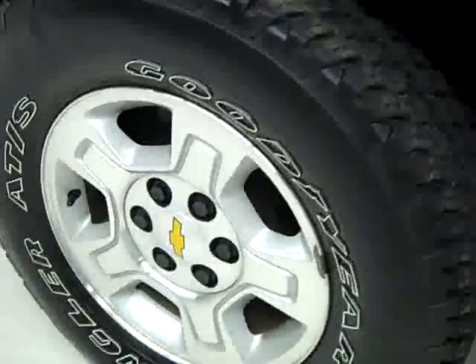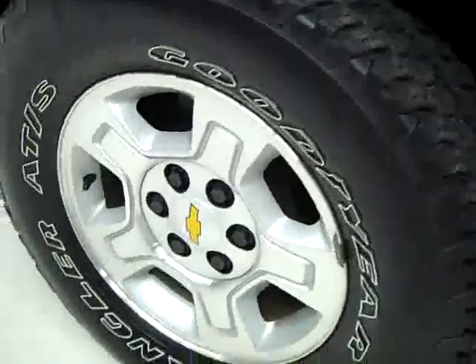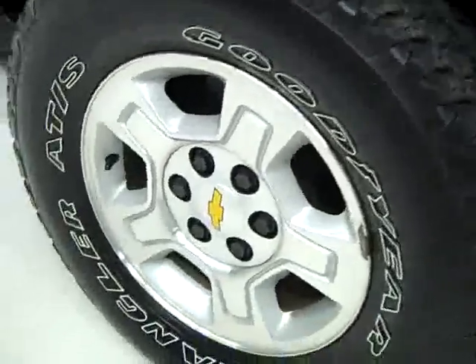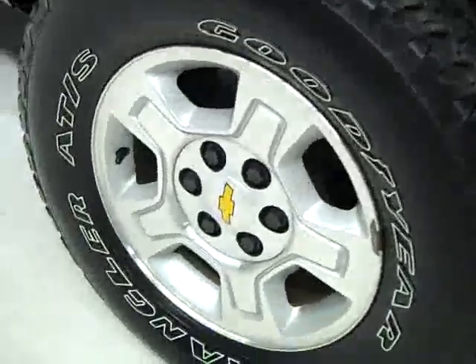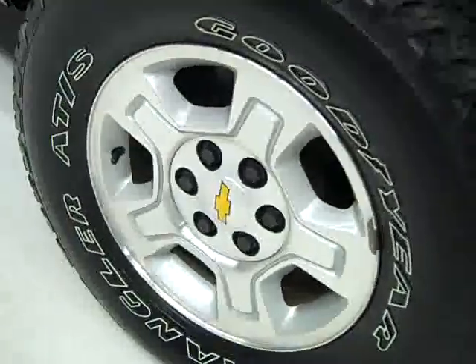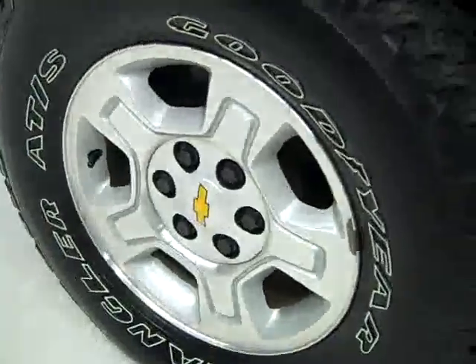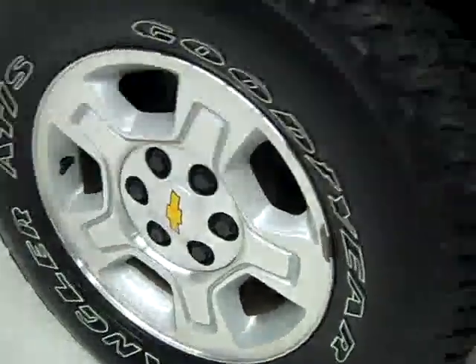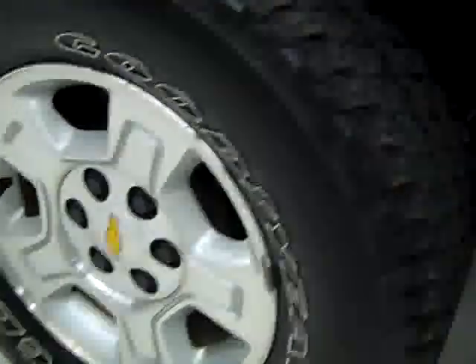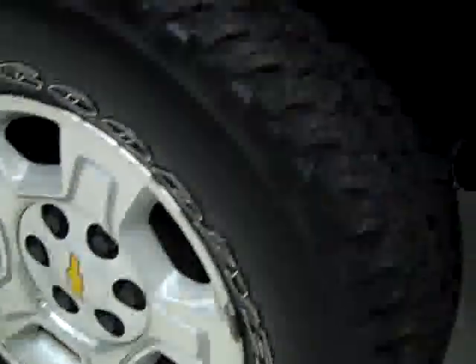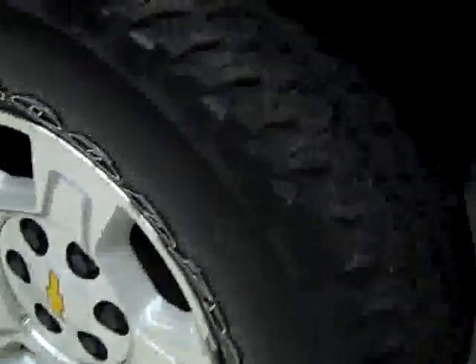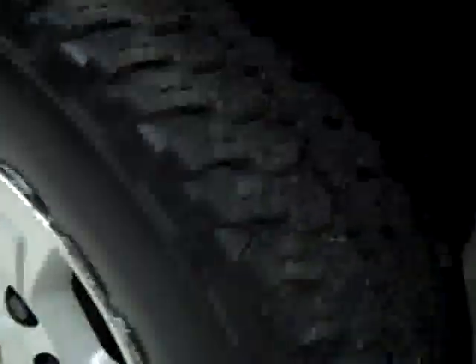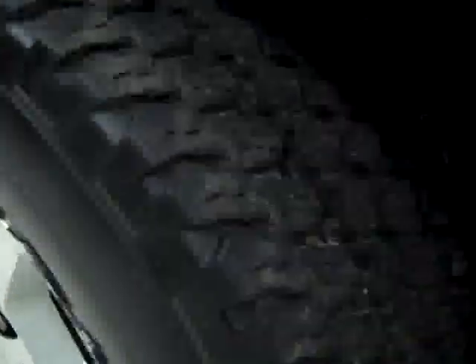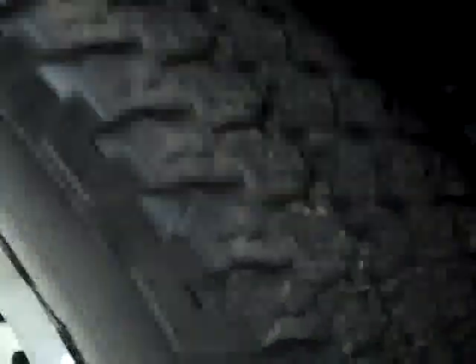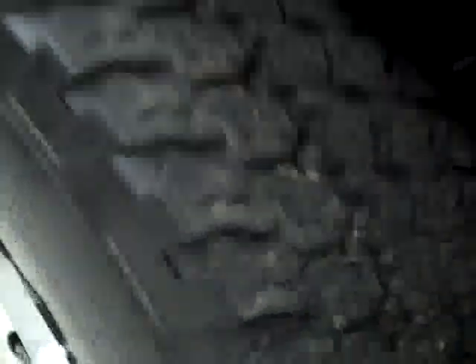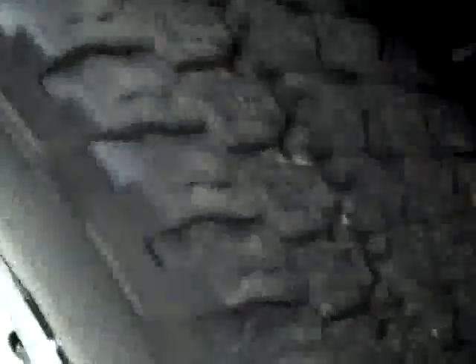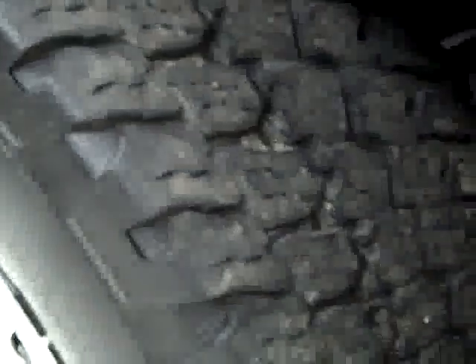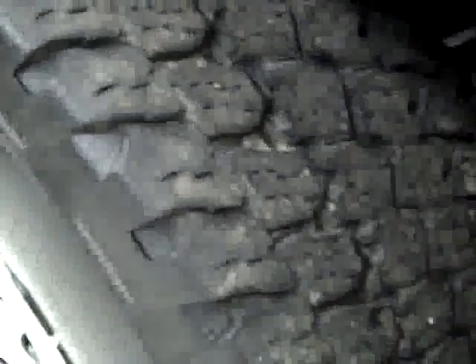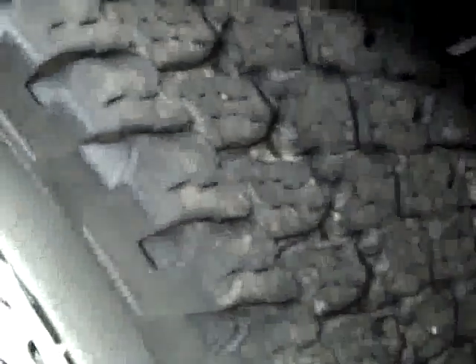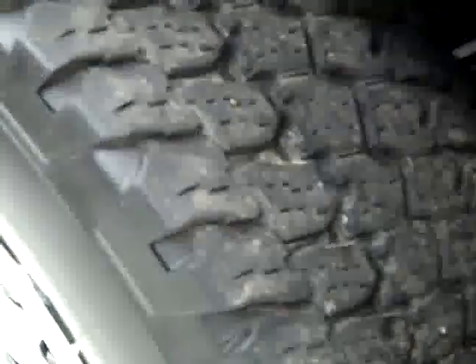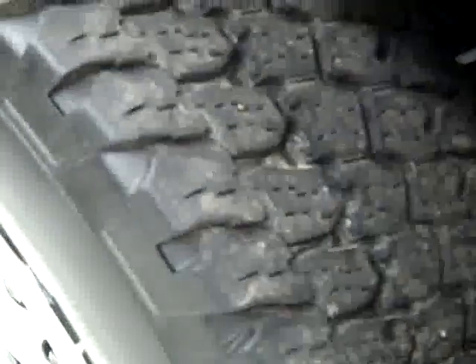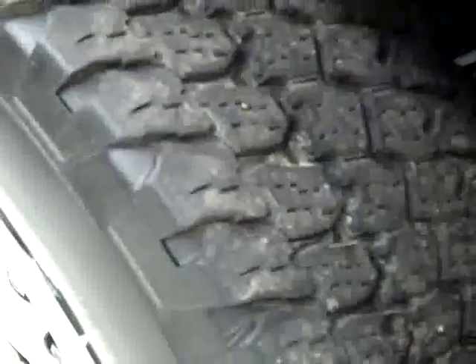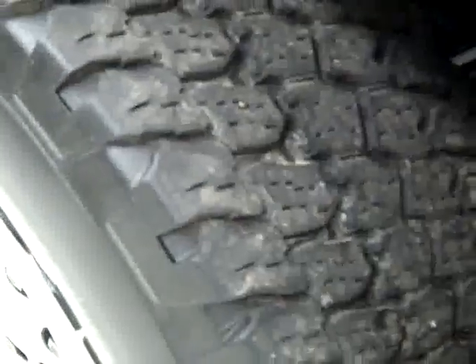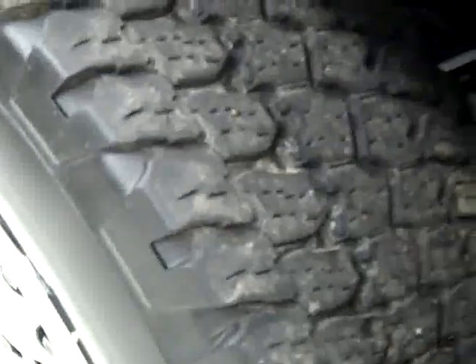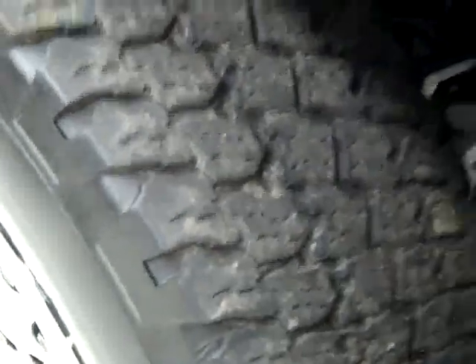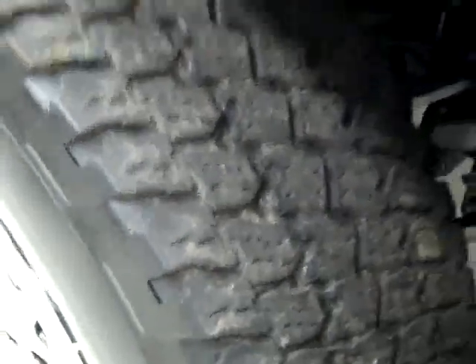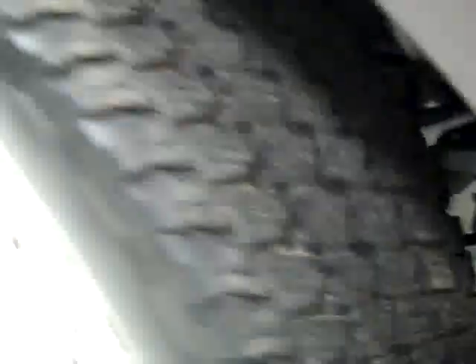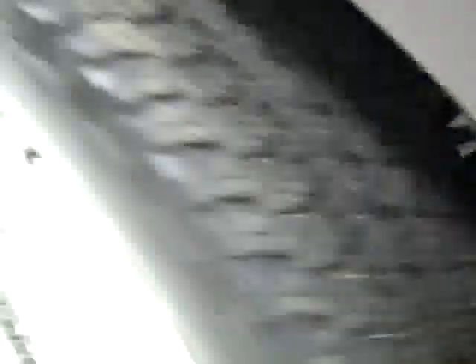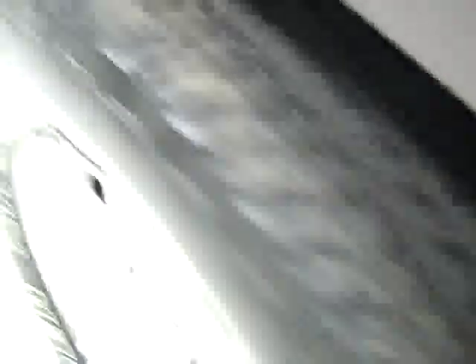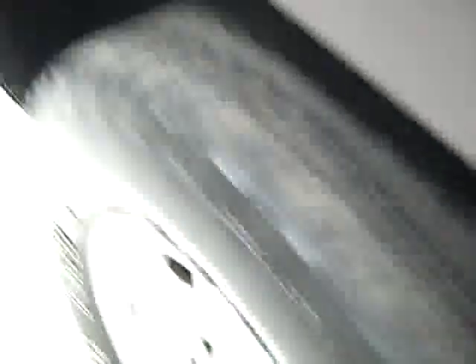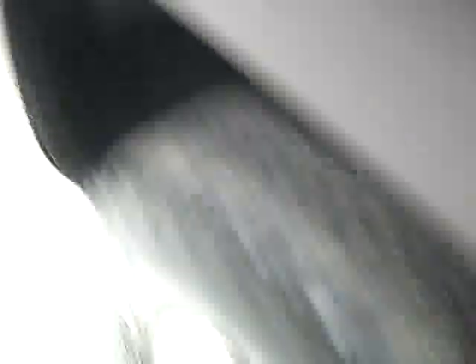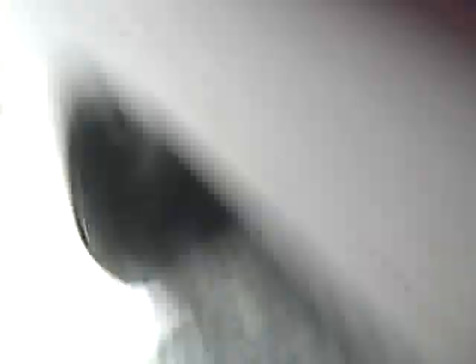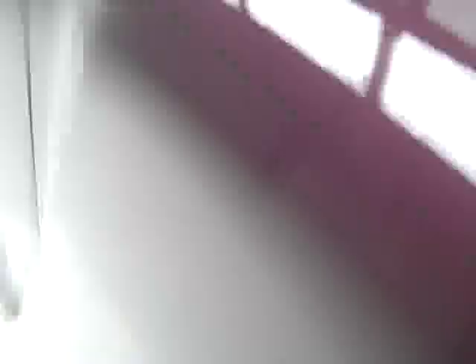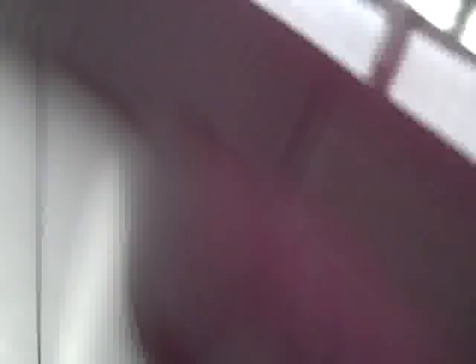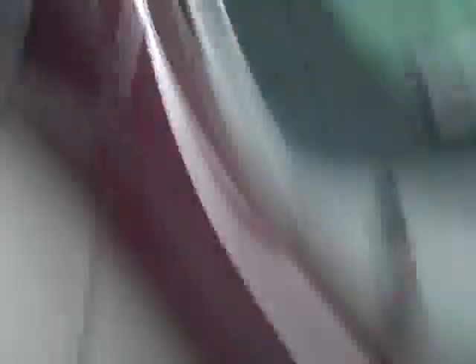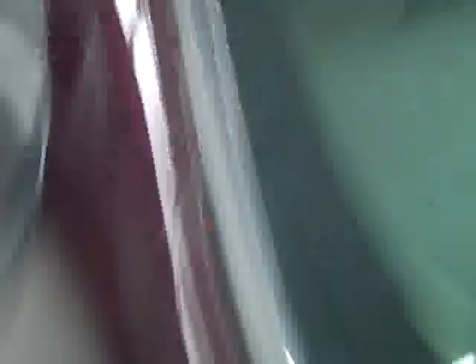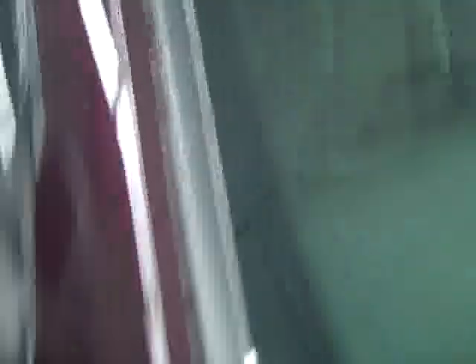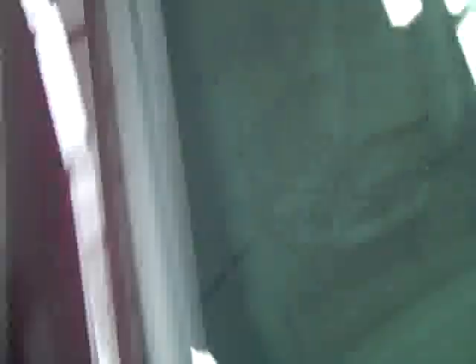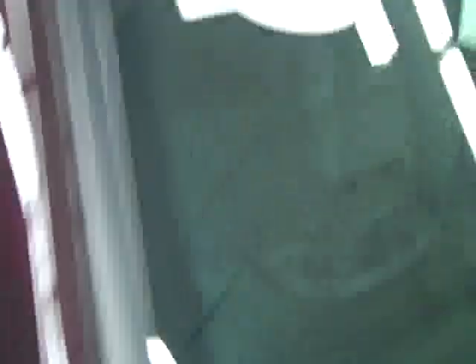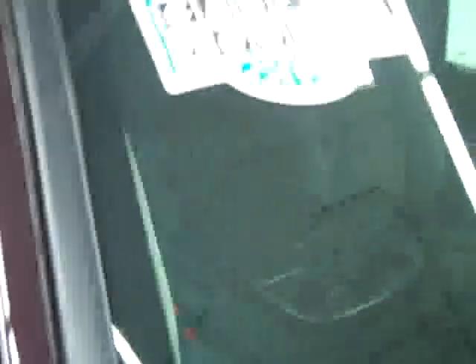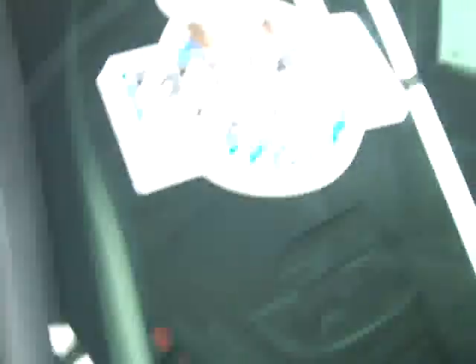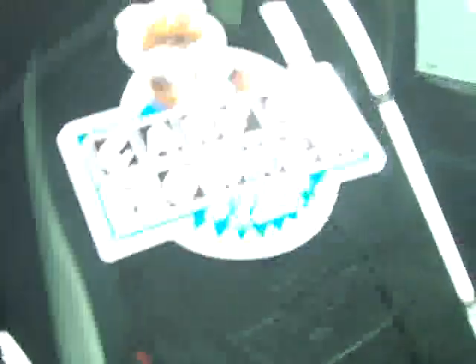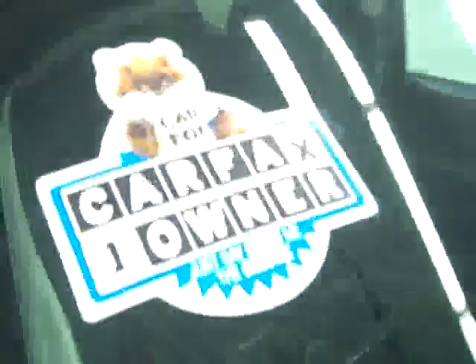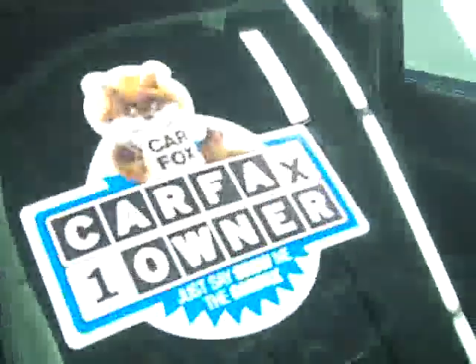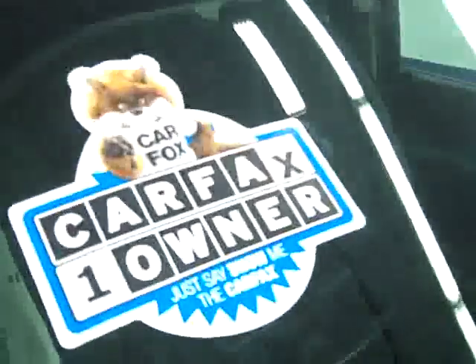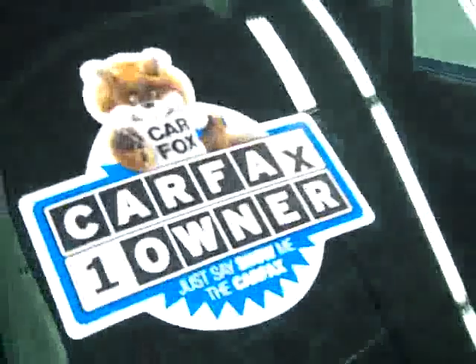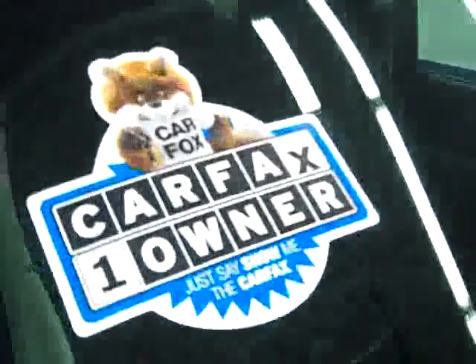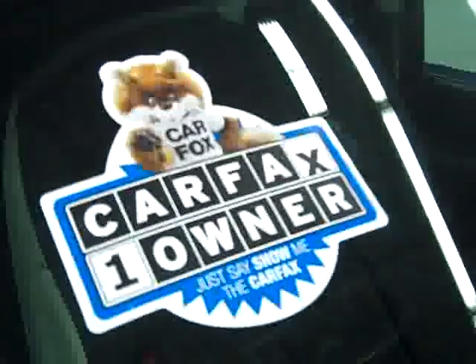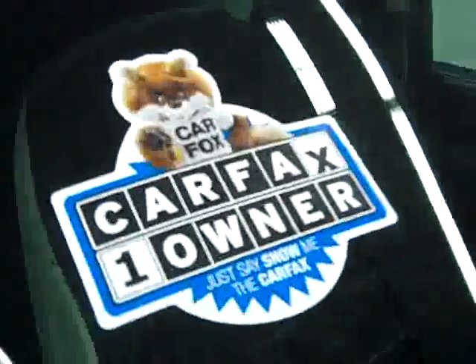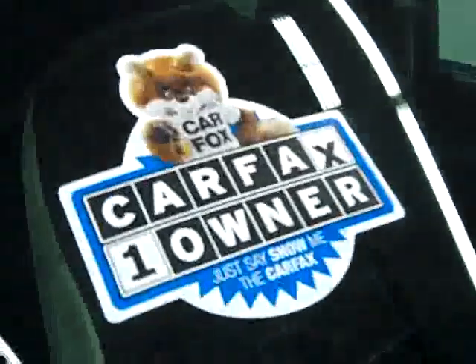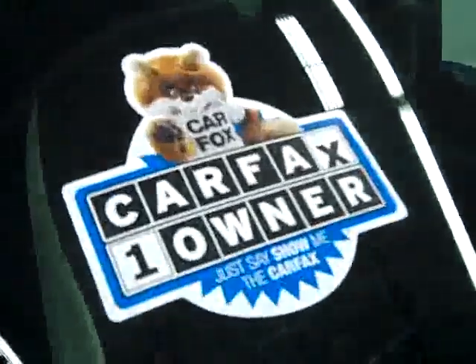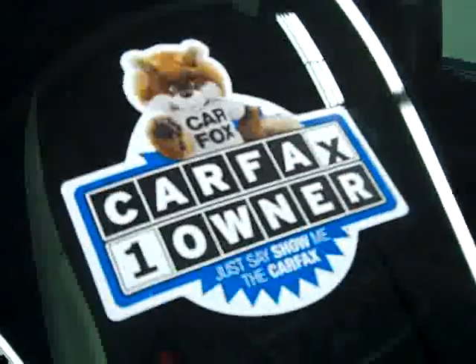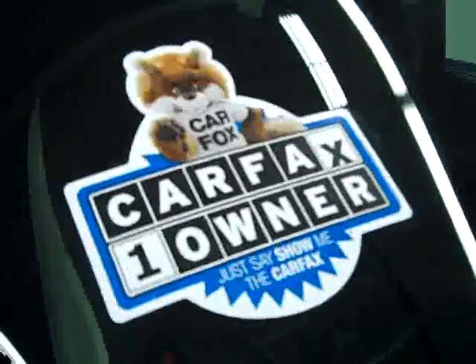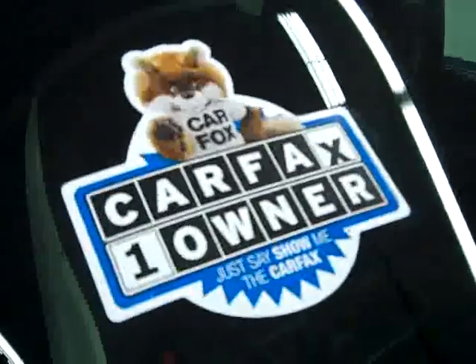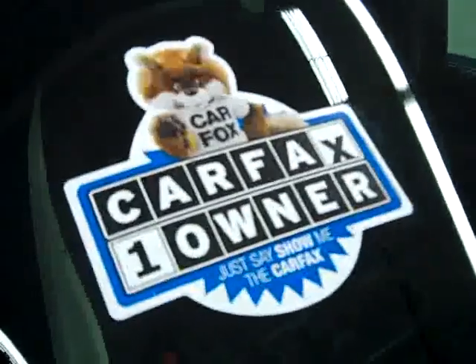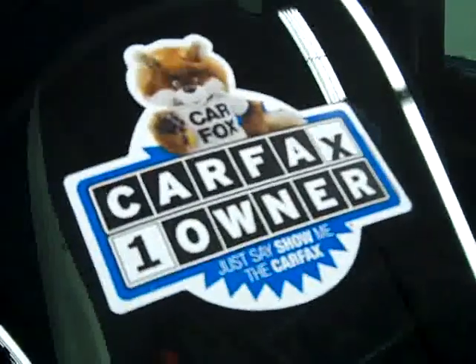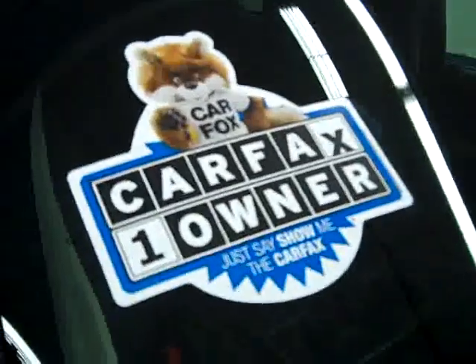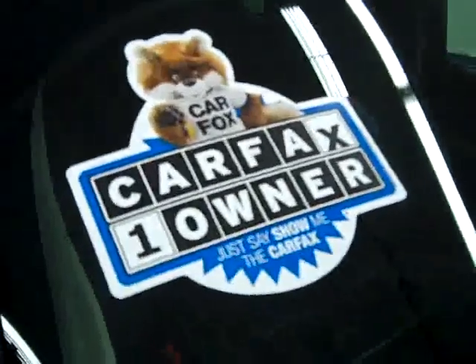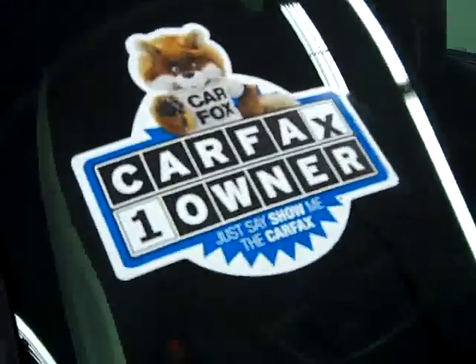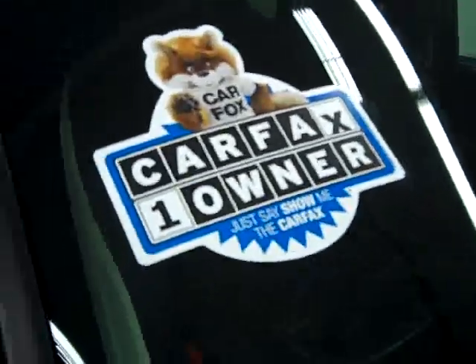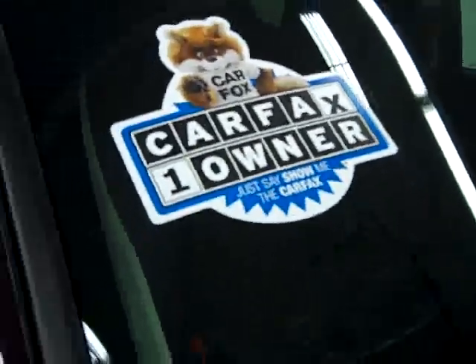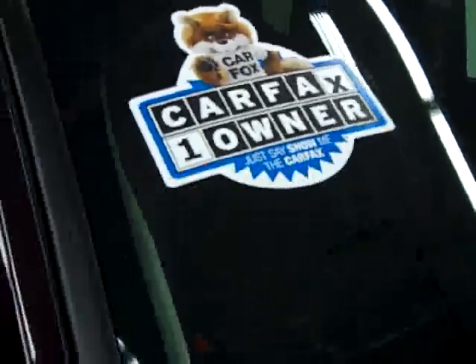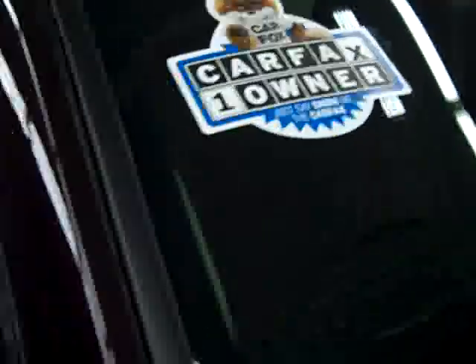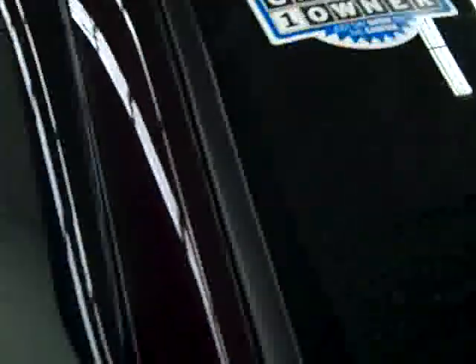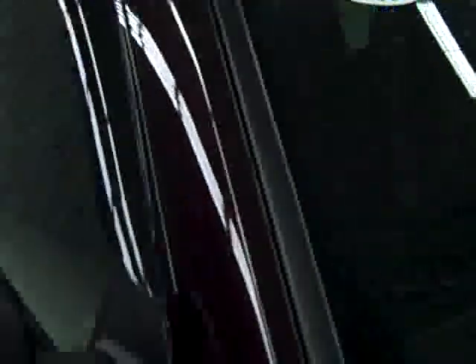These Goodyear Wrangler tires have about 70% of their tread left, and this is a one-owner vehicle with a clean Carfax.